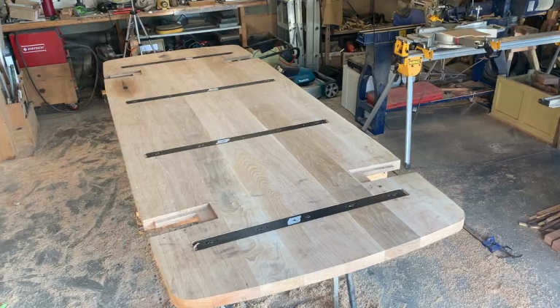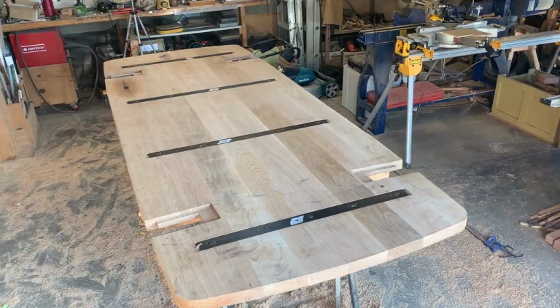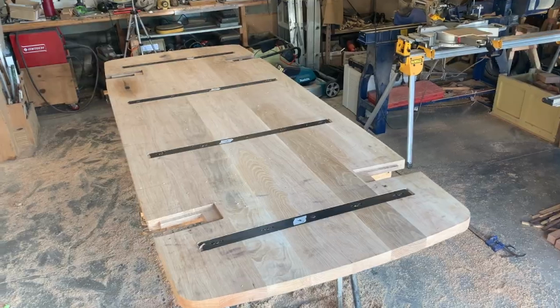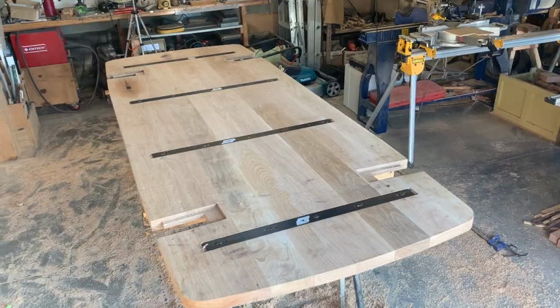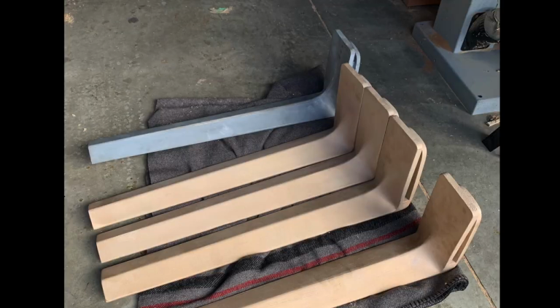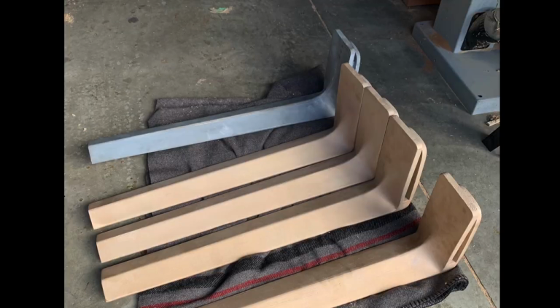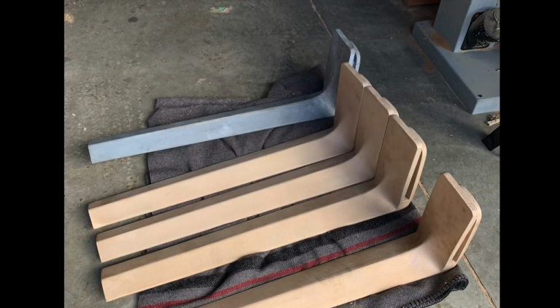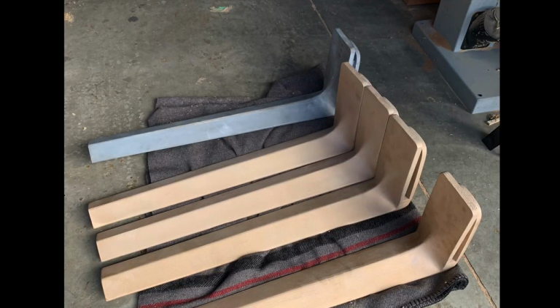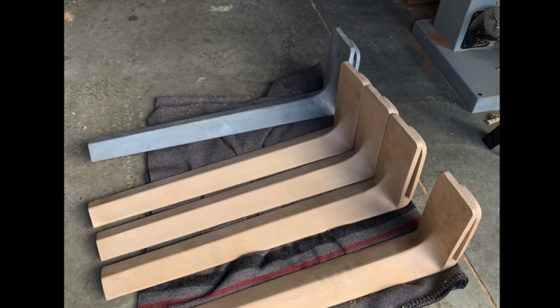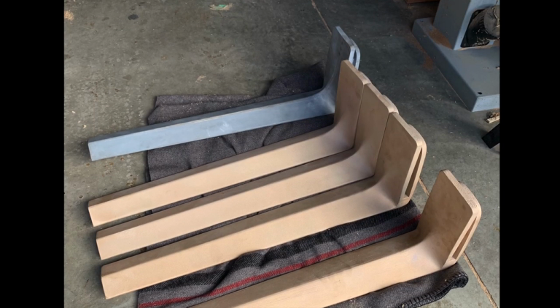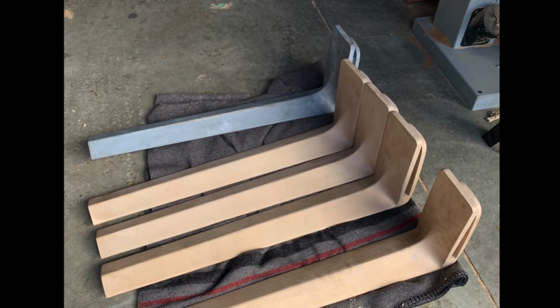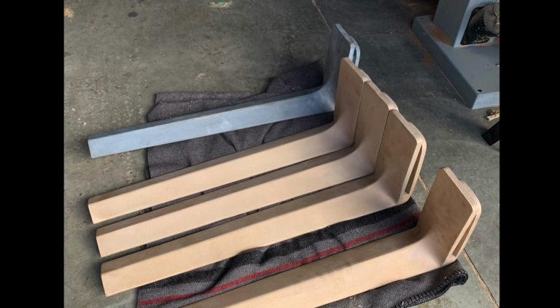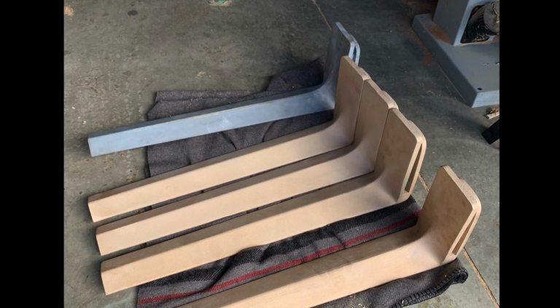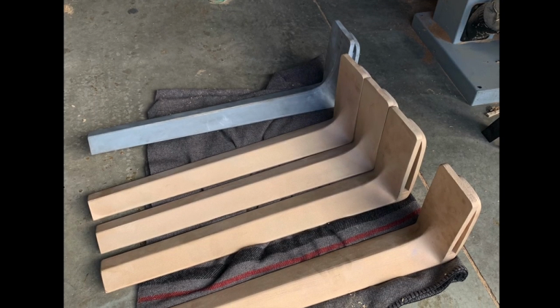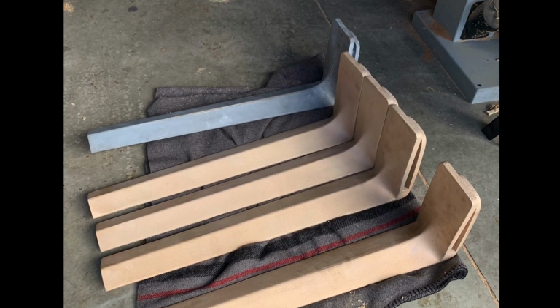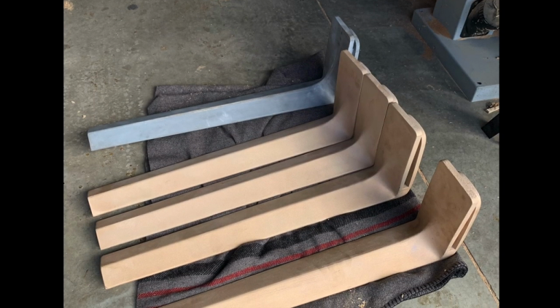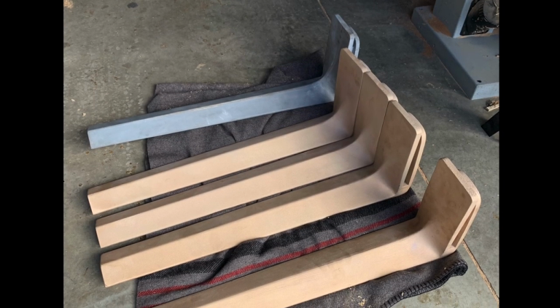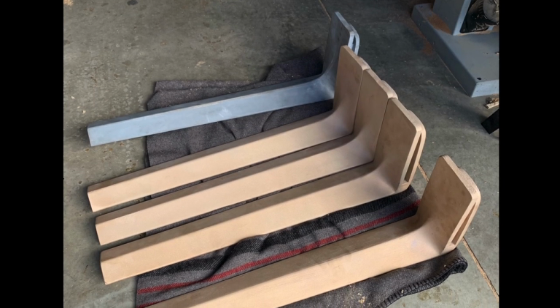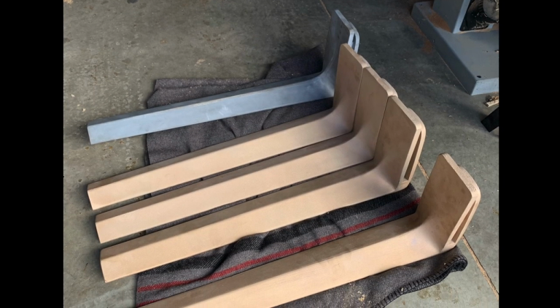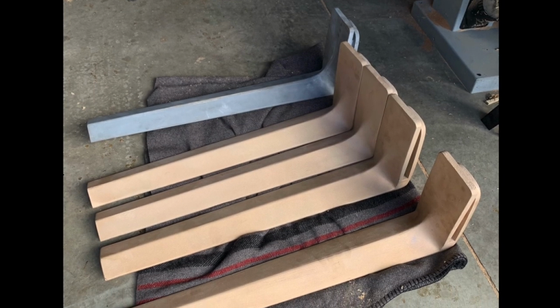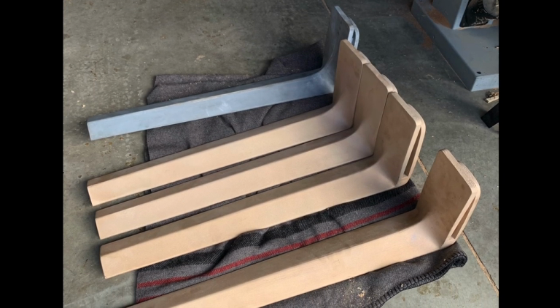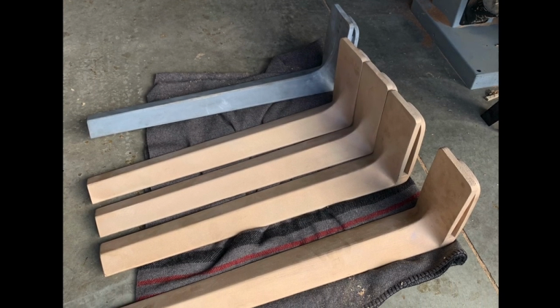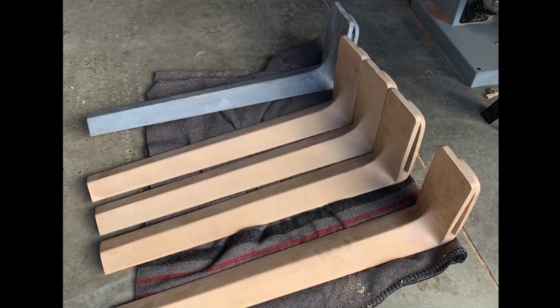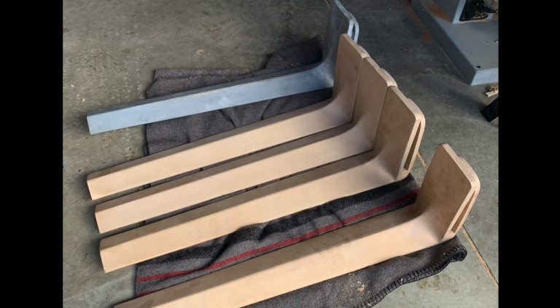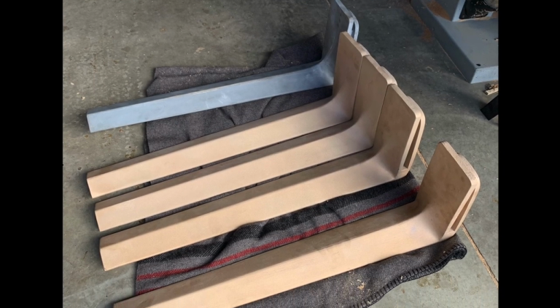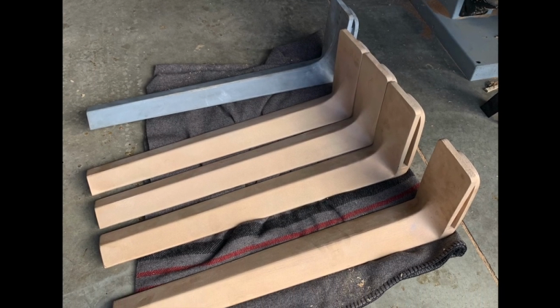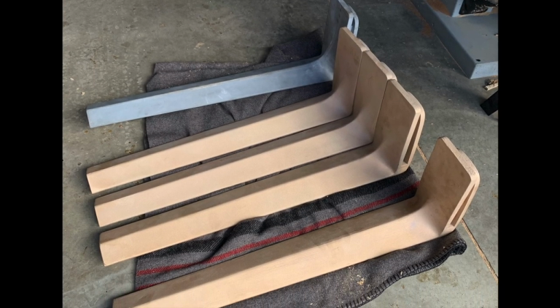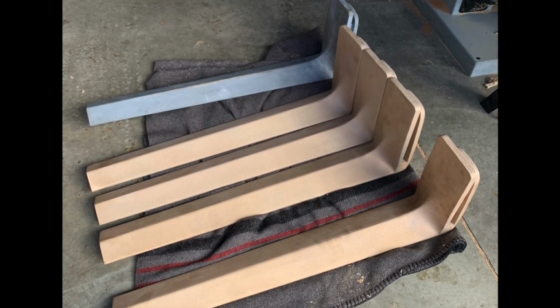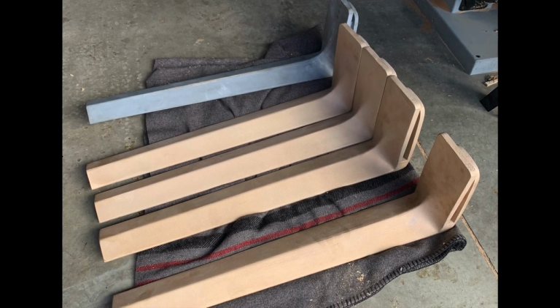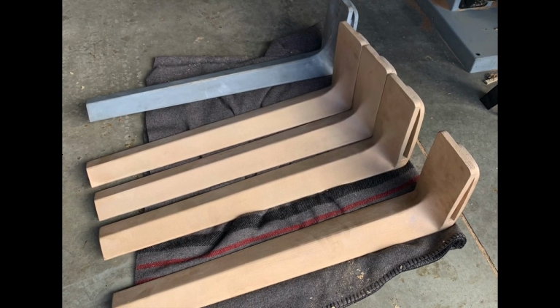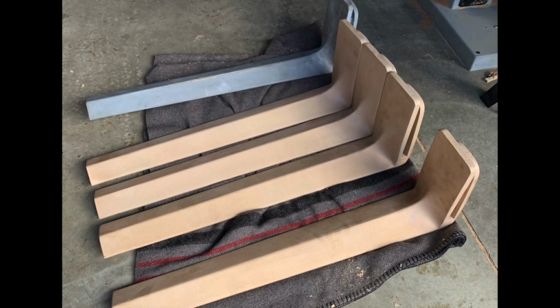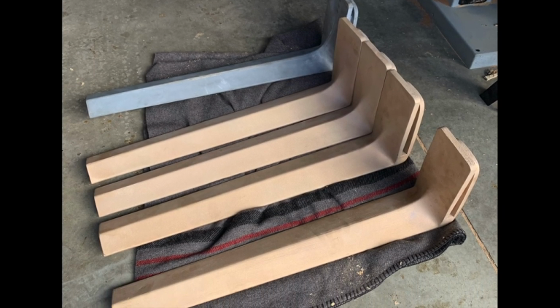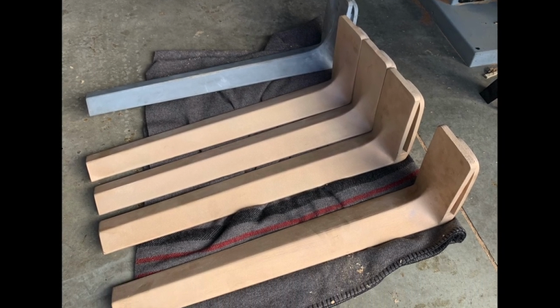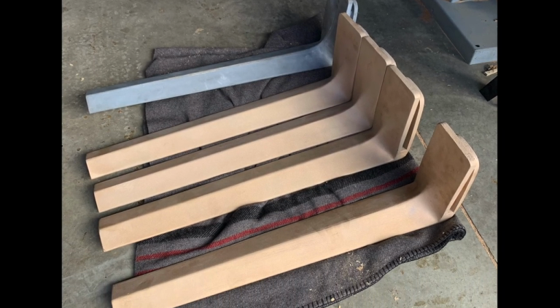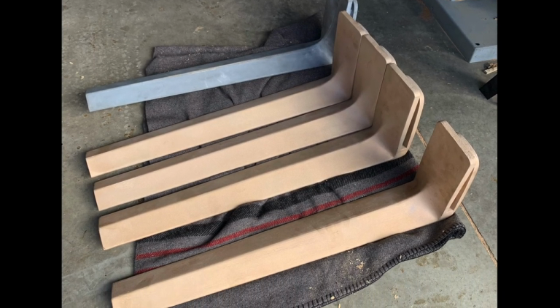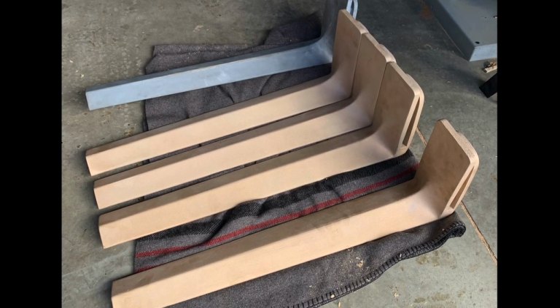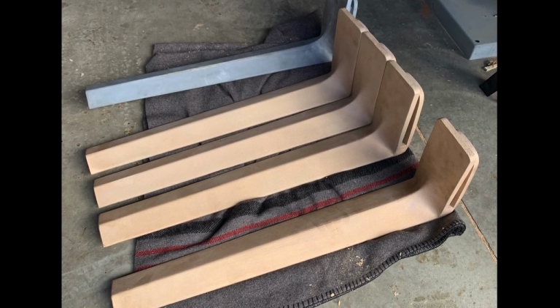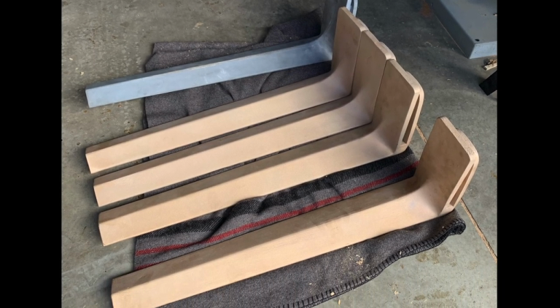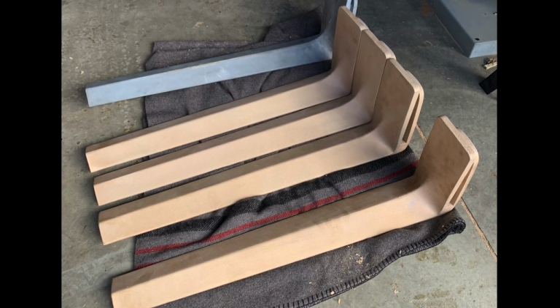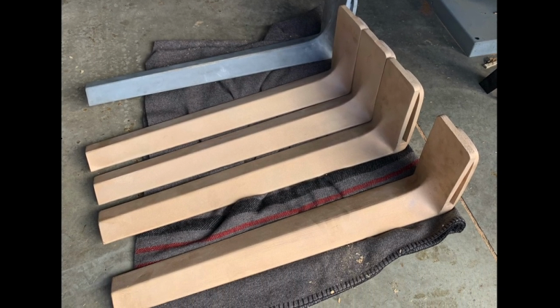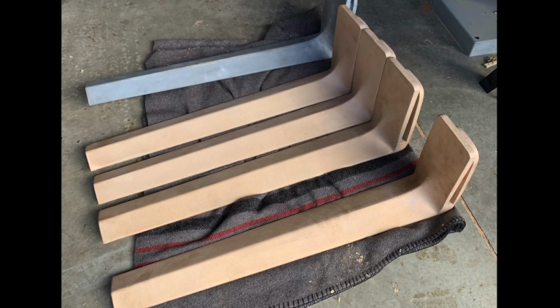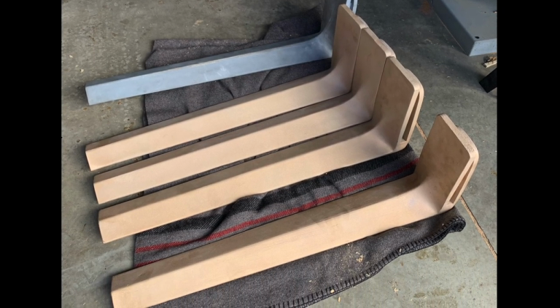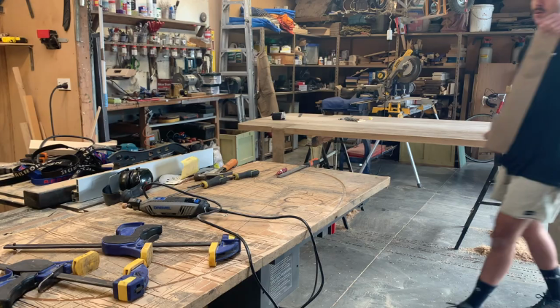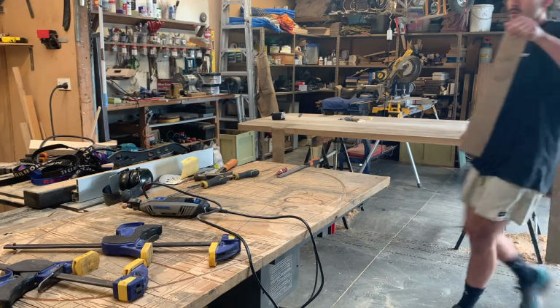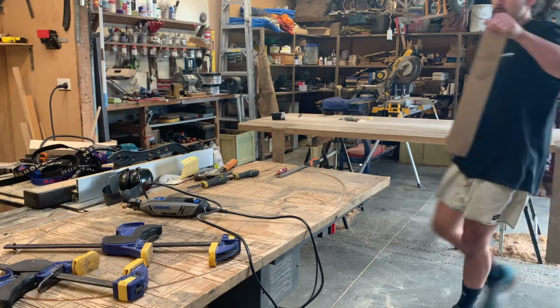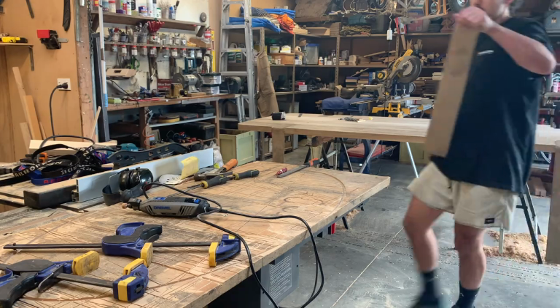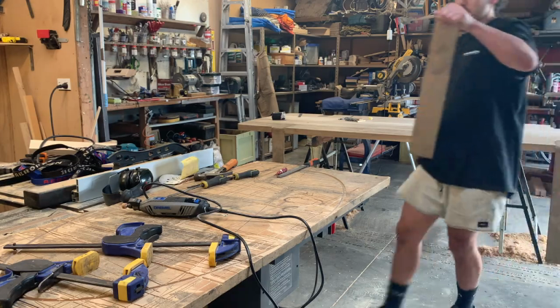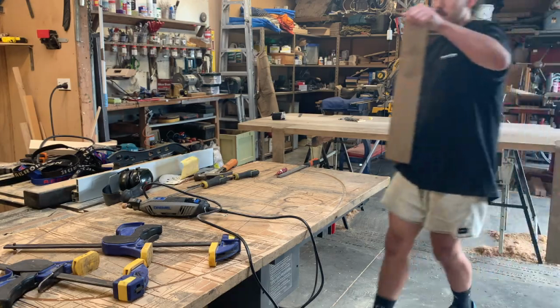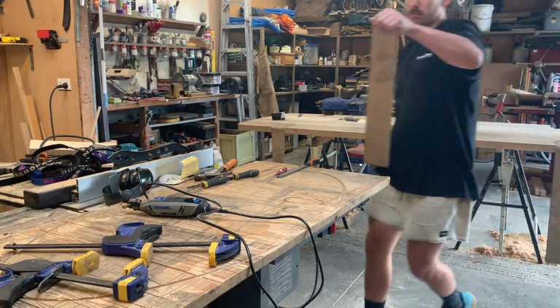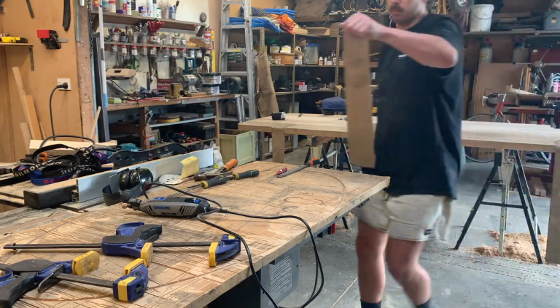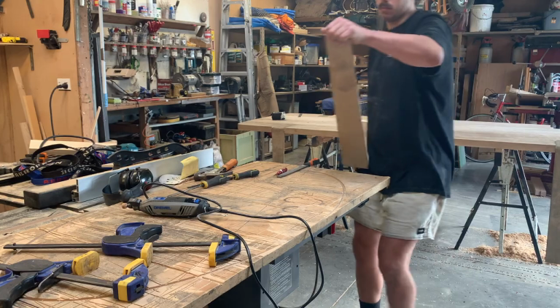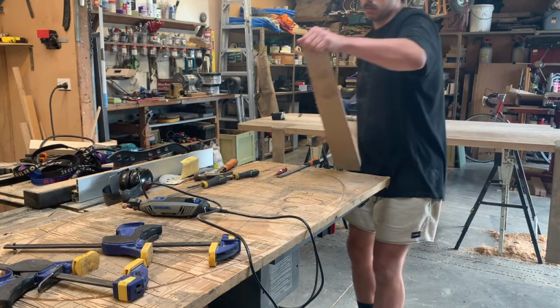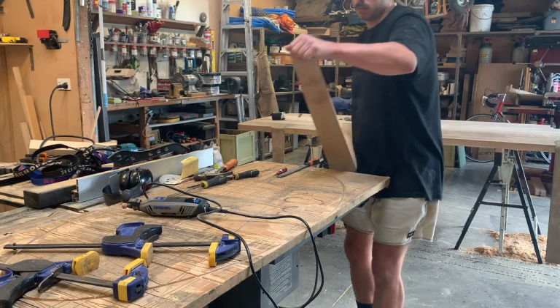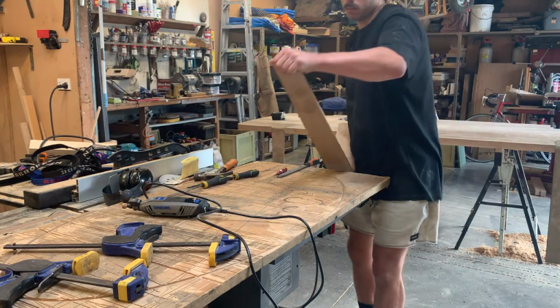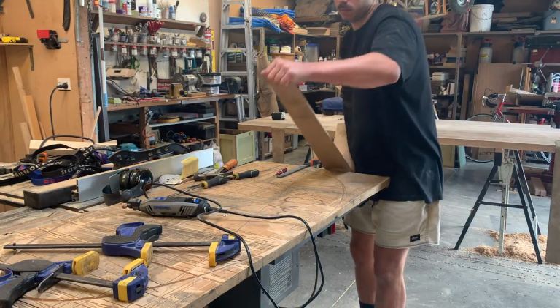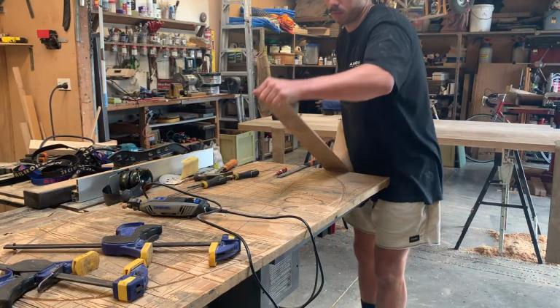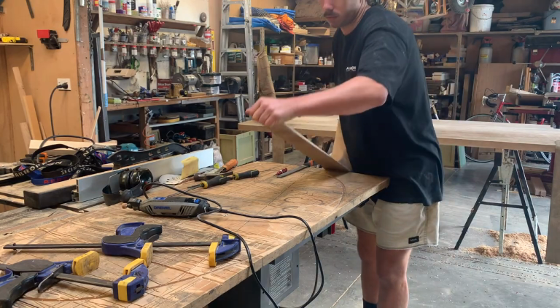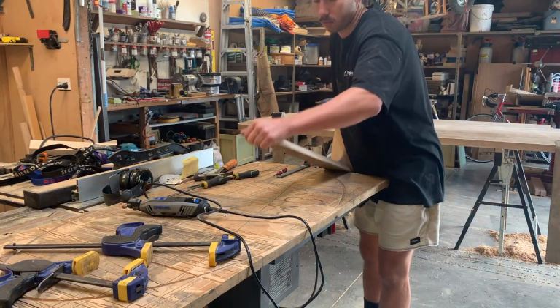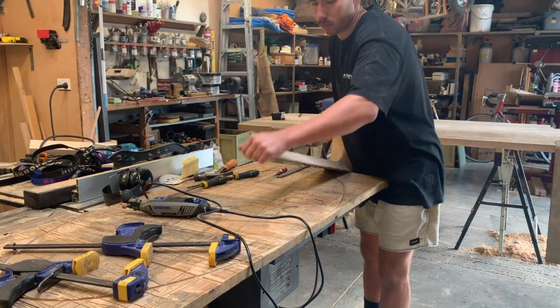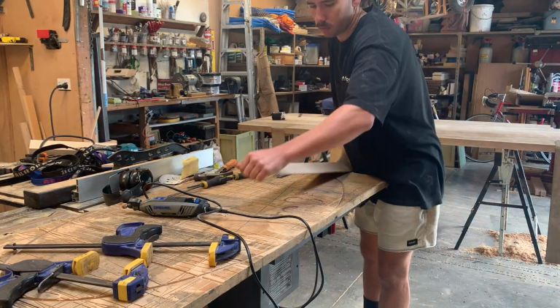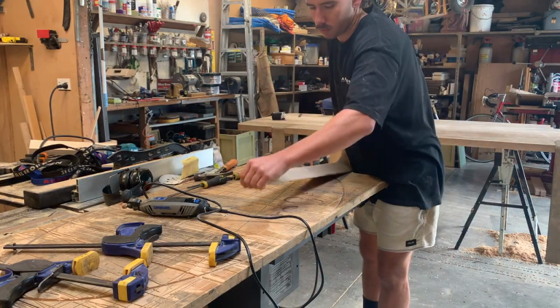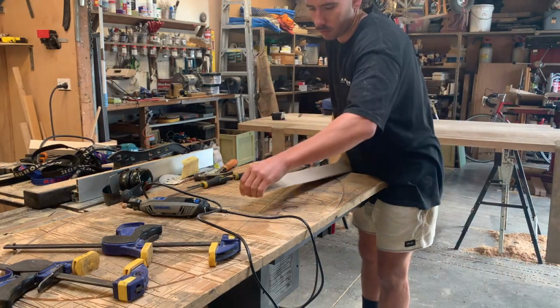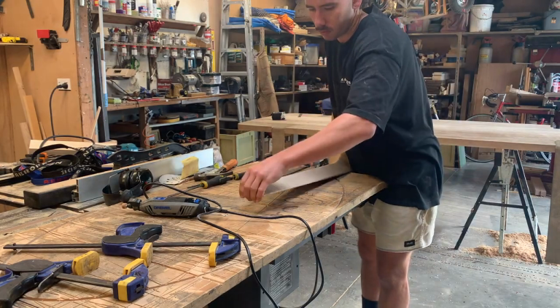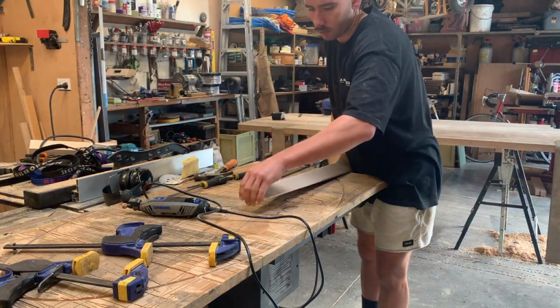With the legs back from the casting shop, it was time to refine them all just a little bit and get them ready for test fitting.